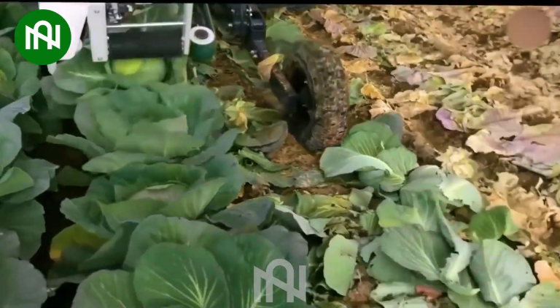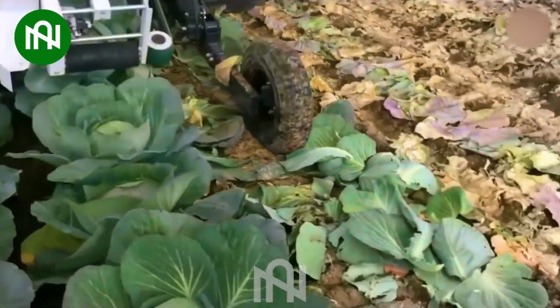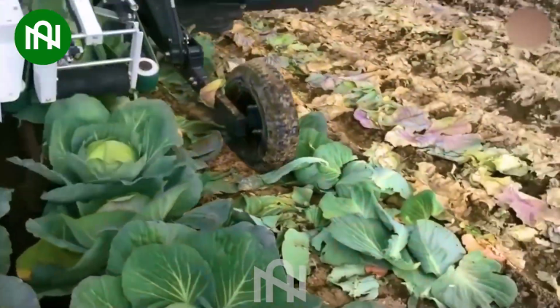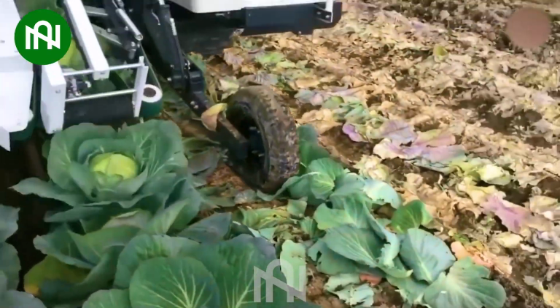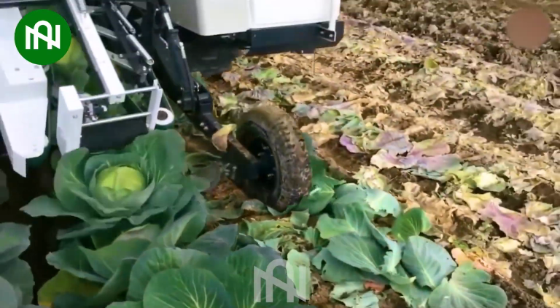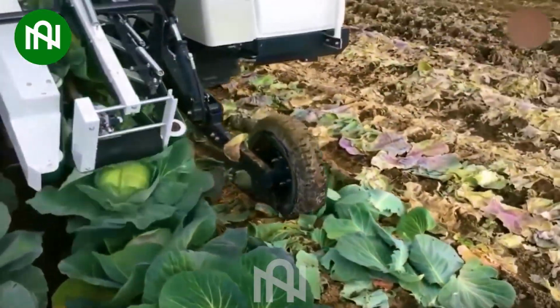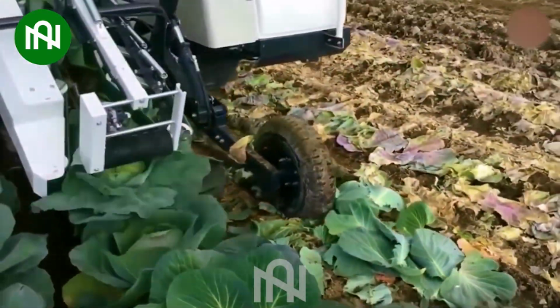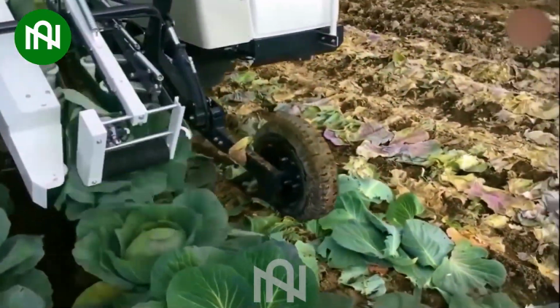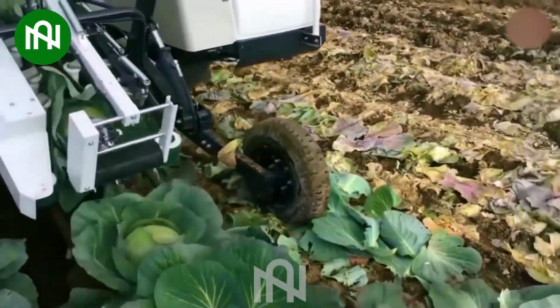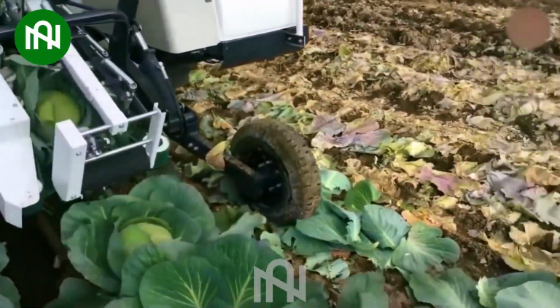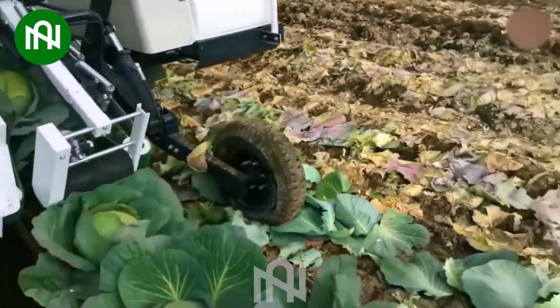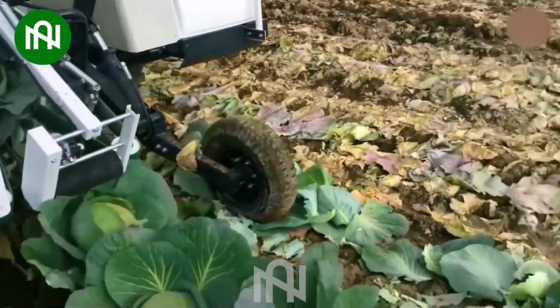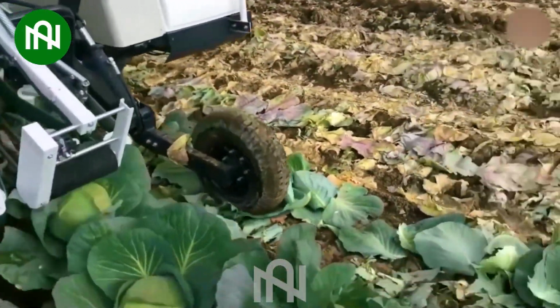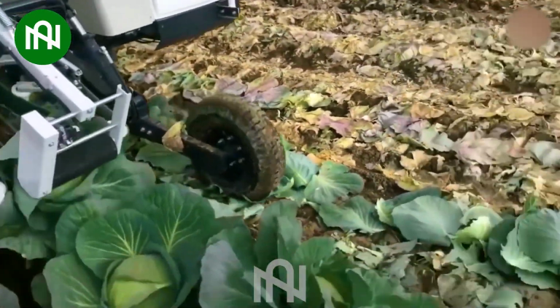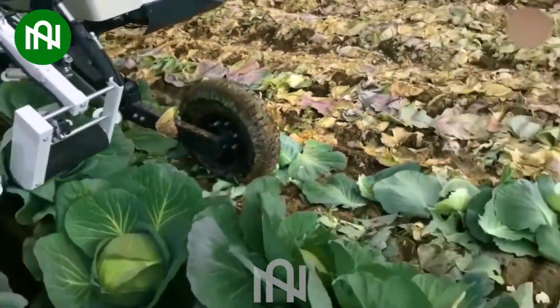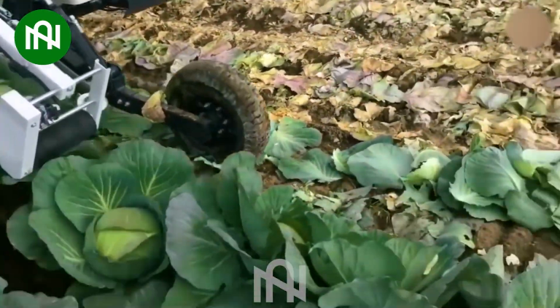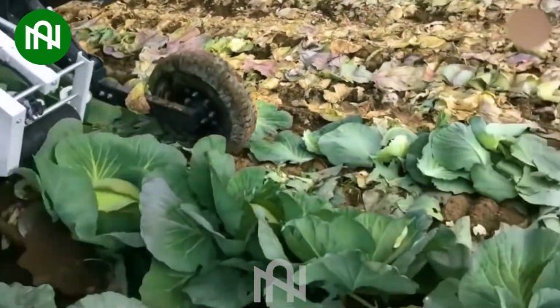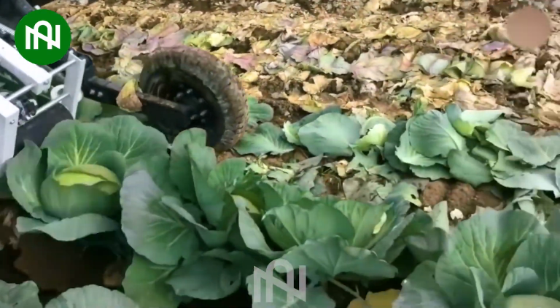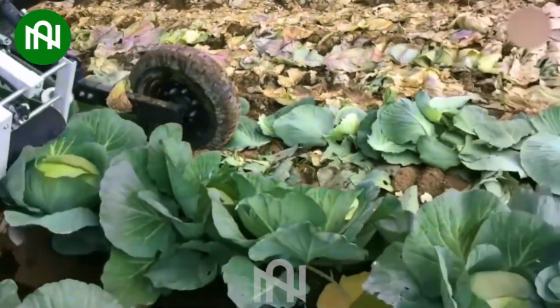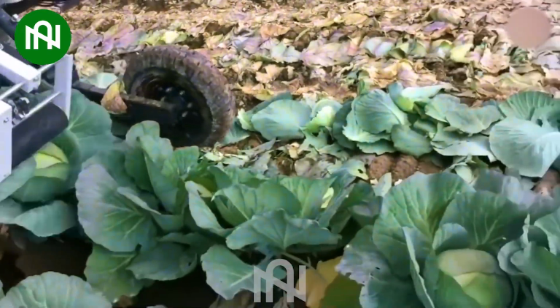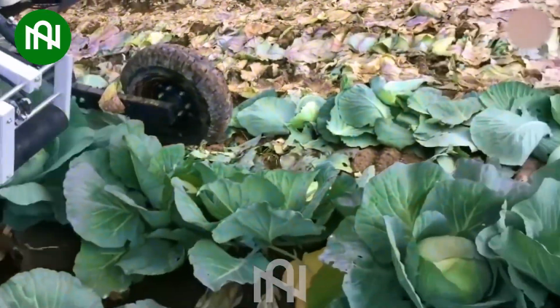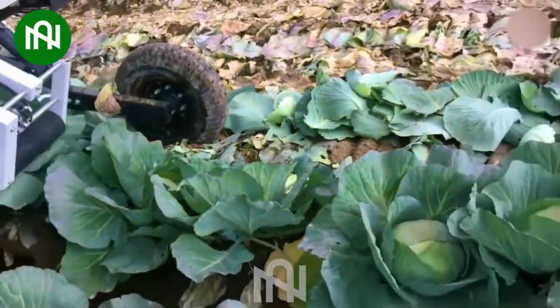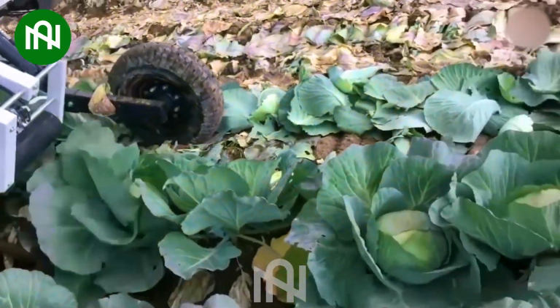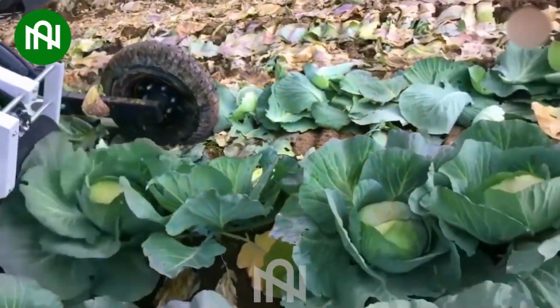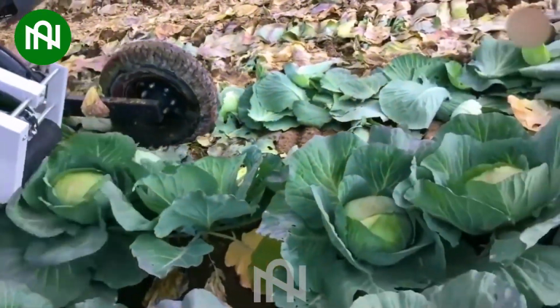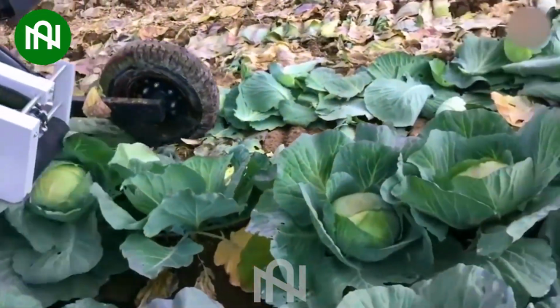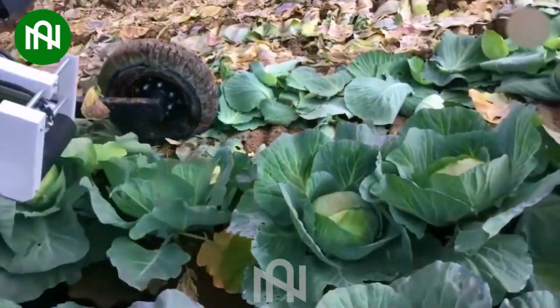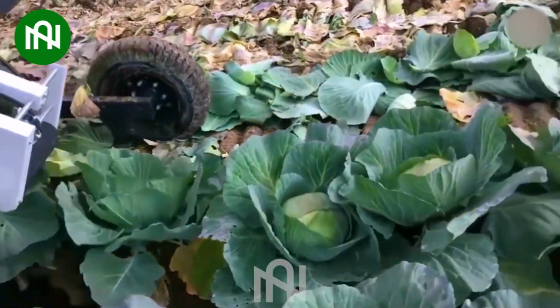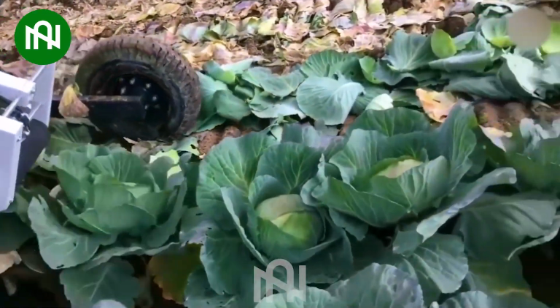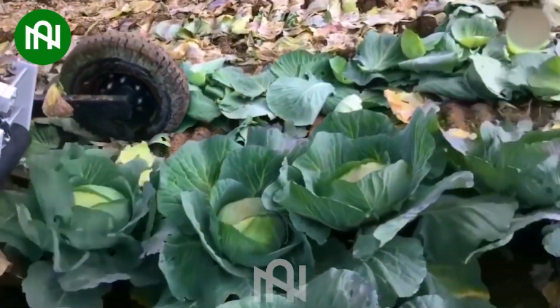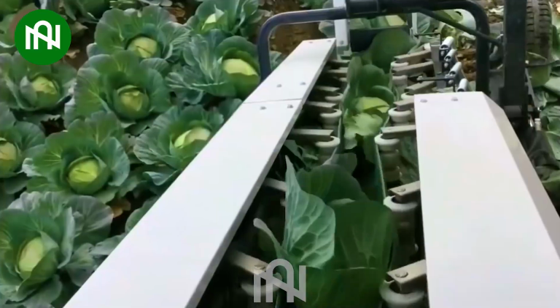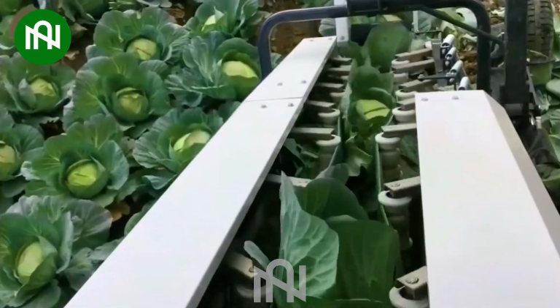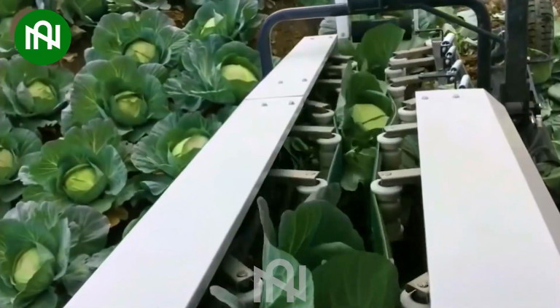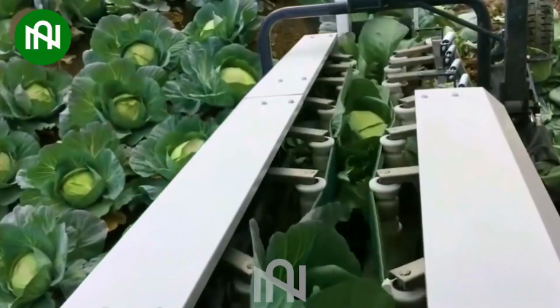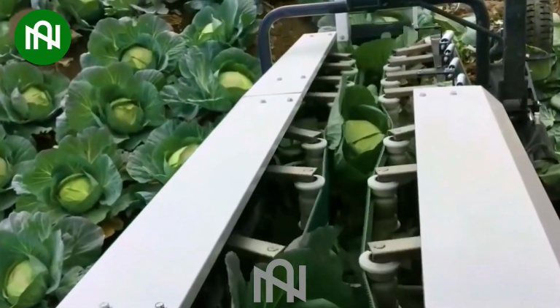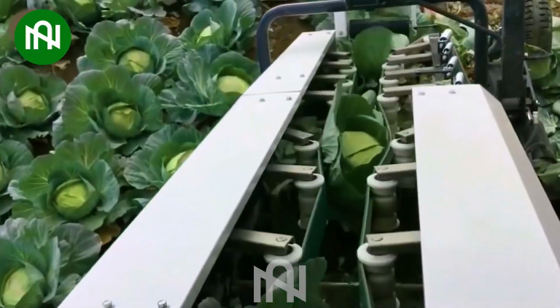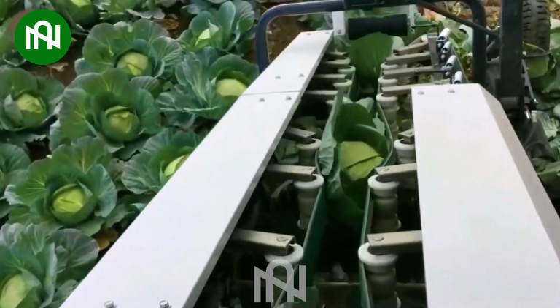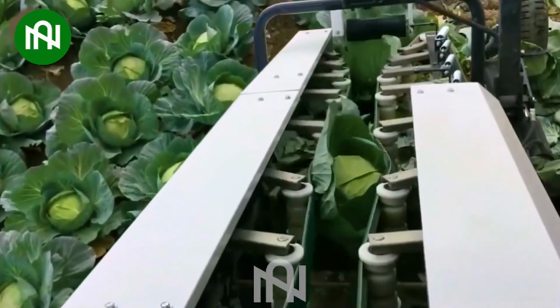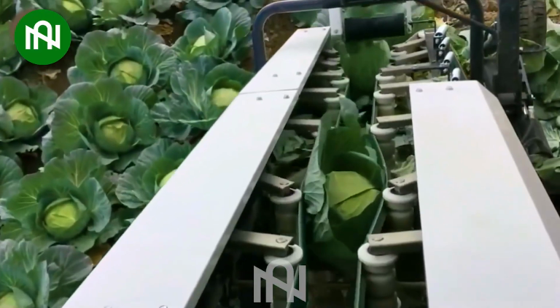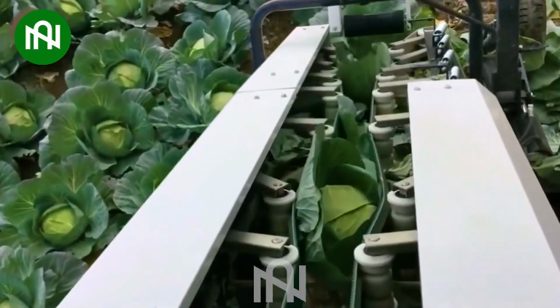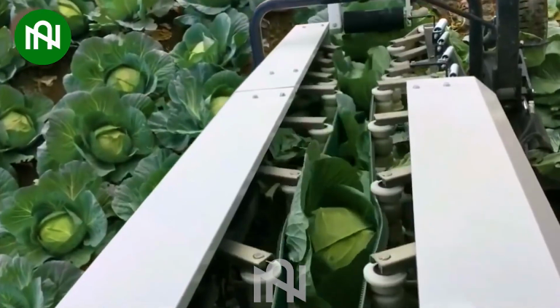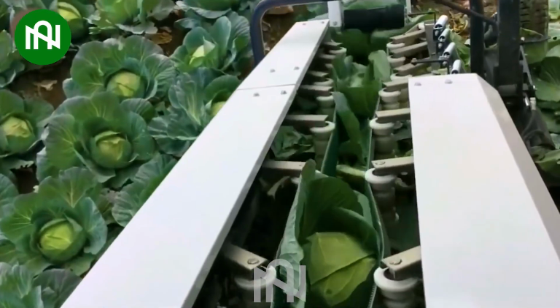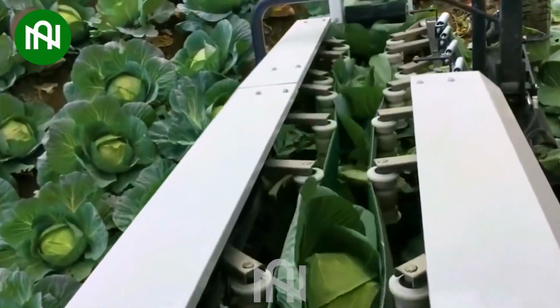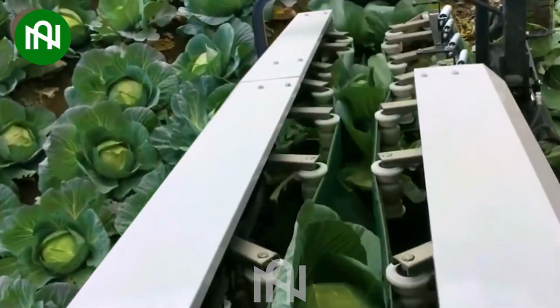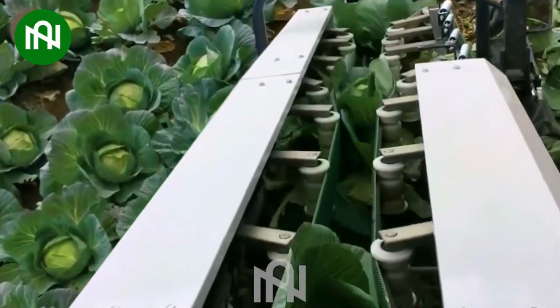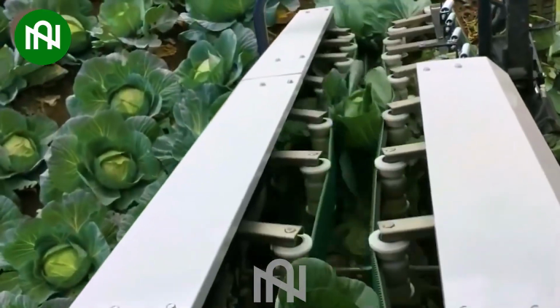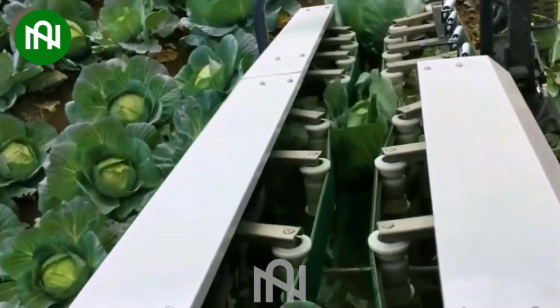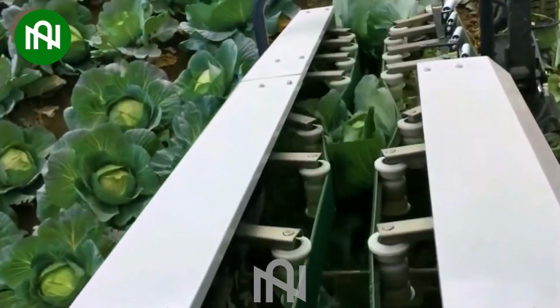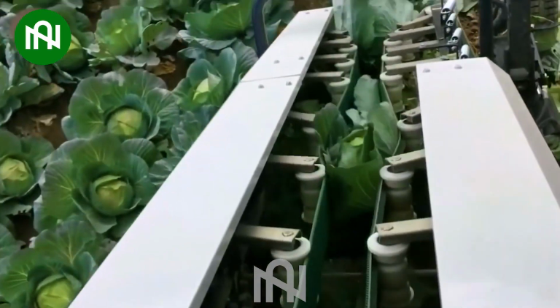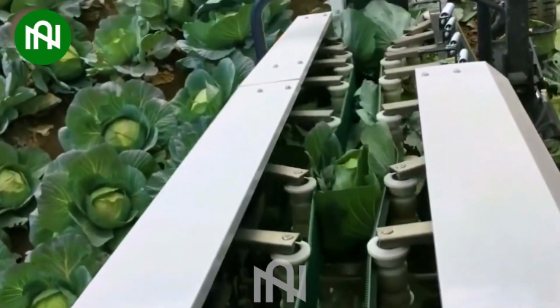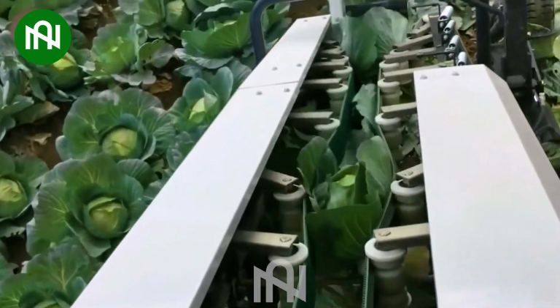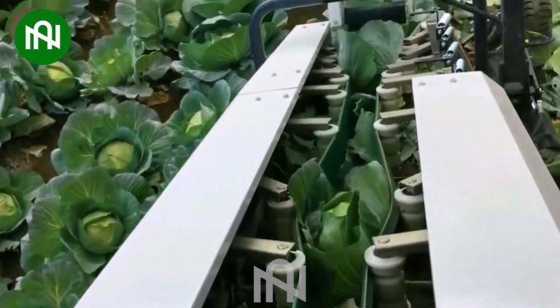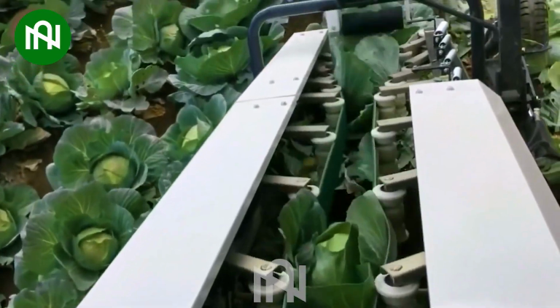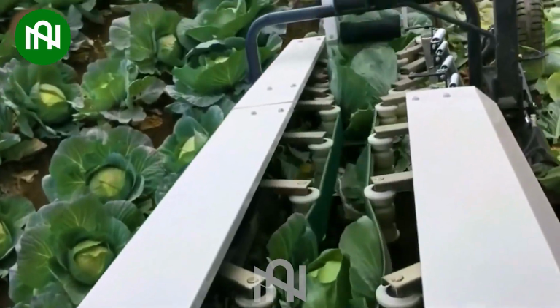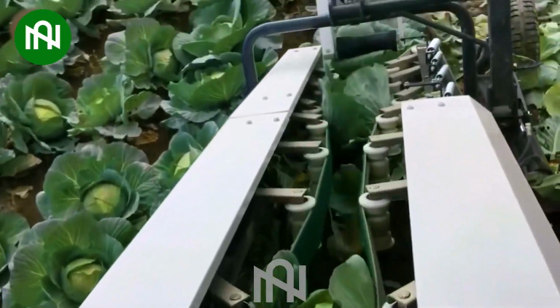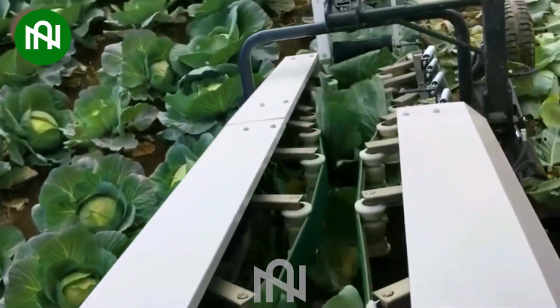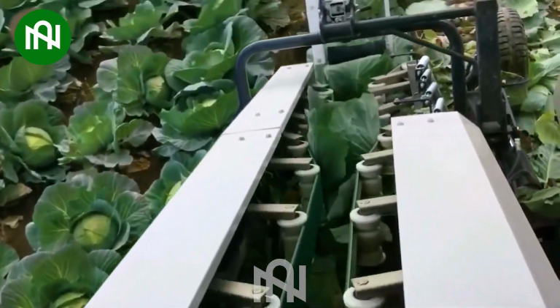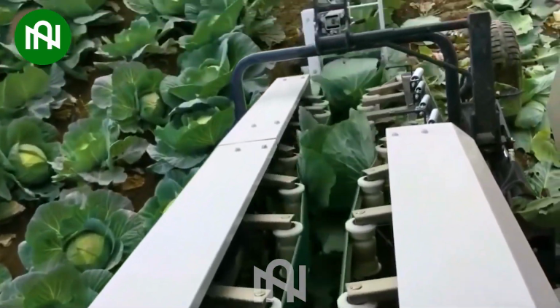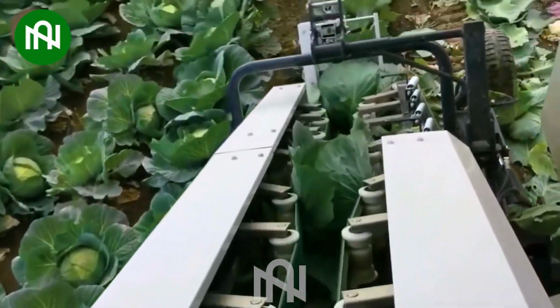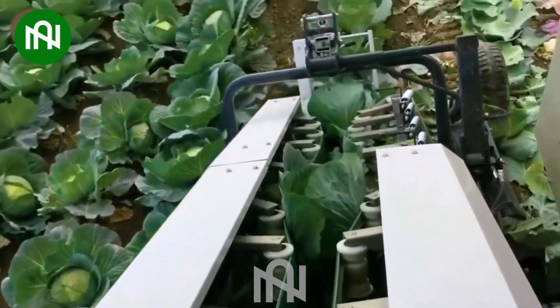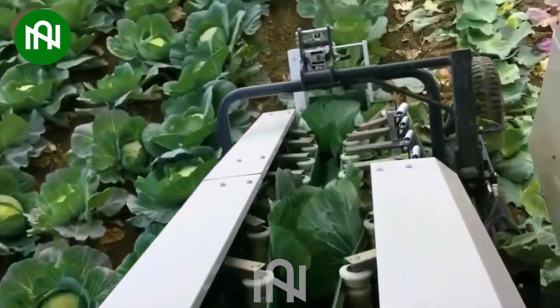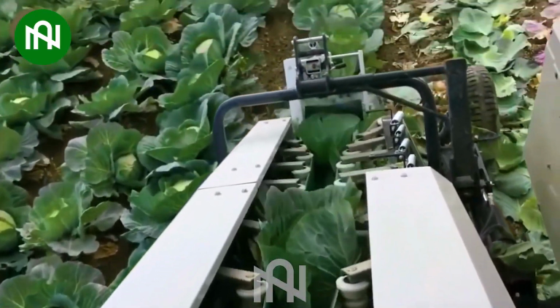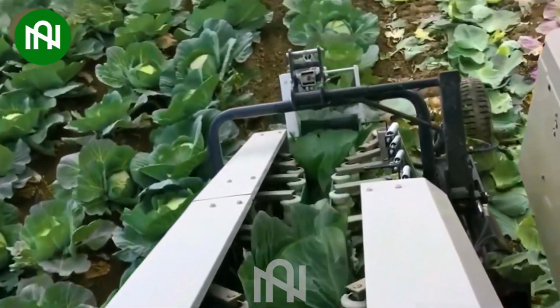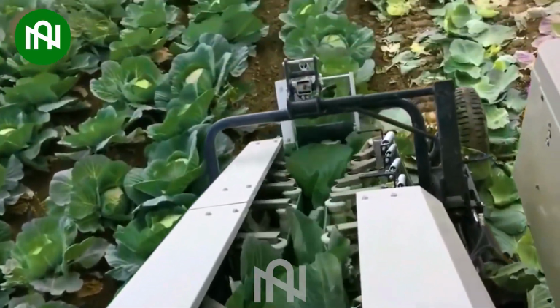Harvesting cabbage involves carefully cutting the mature heads from the stalk, ensuring precision to preserve quality and maximise yield.